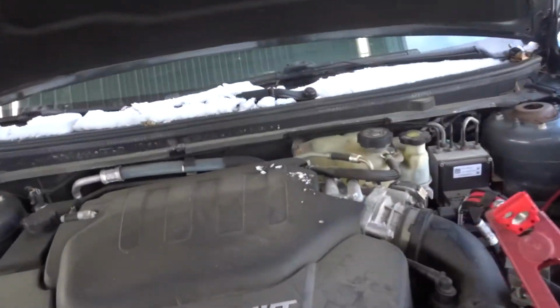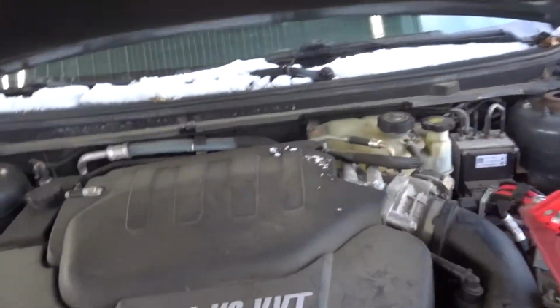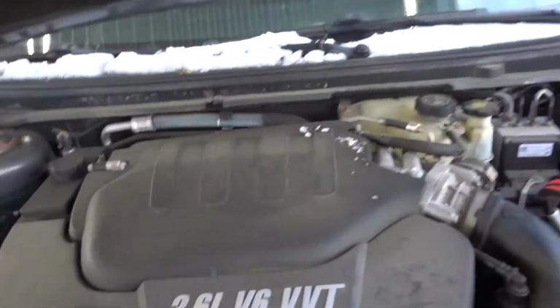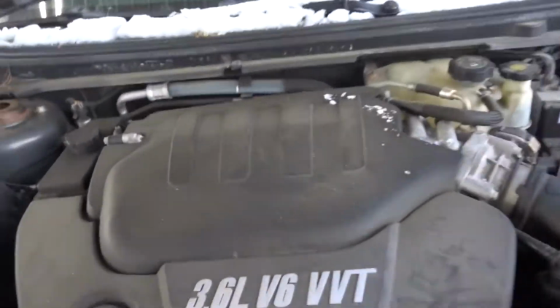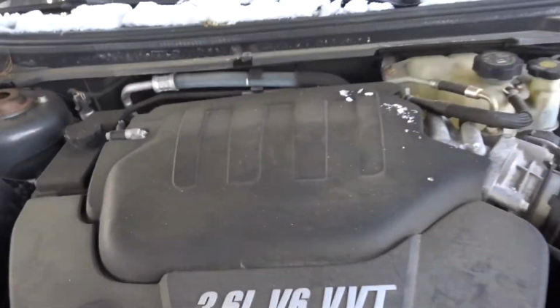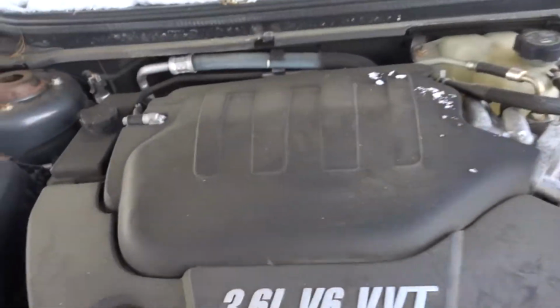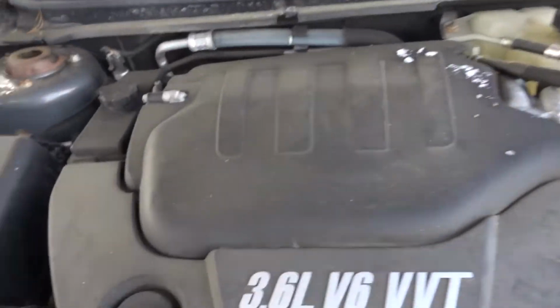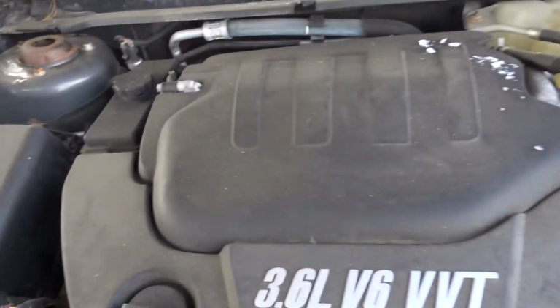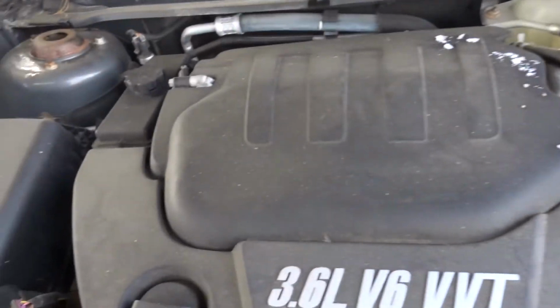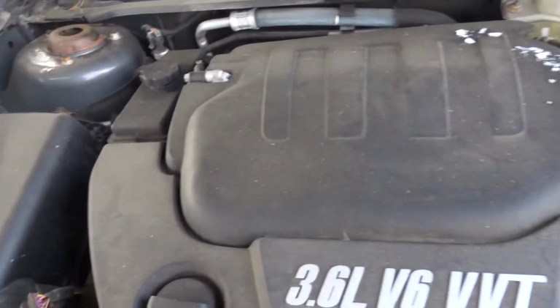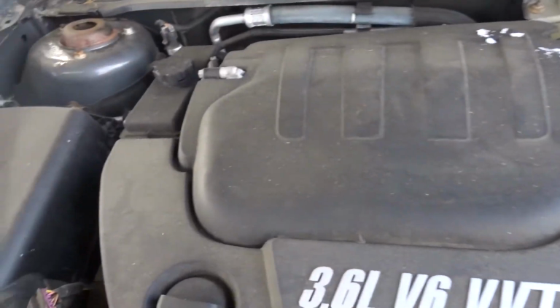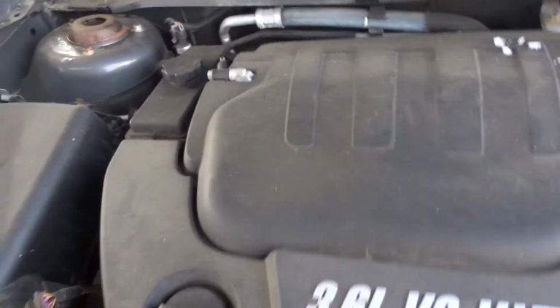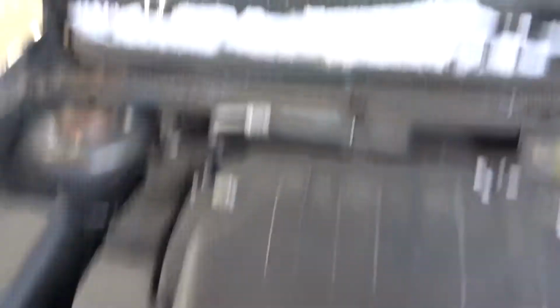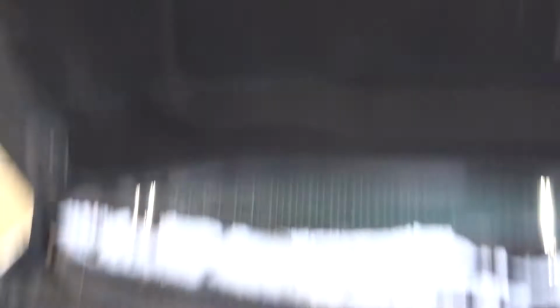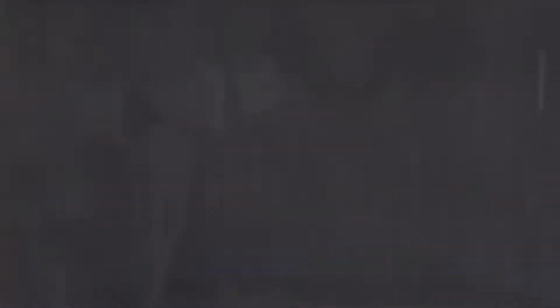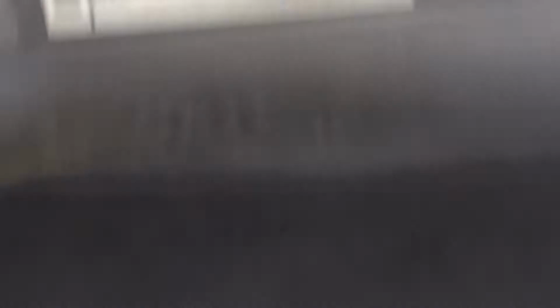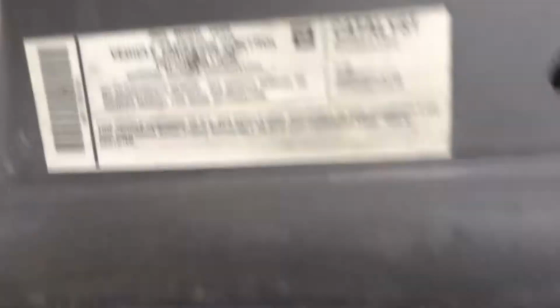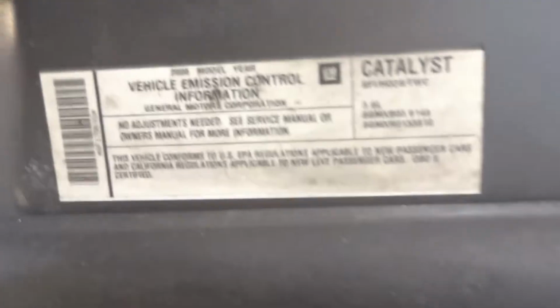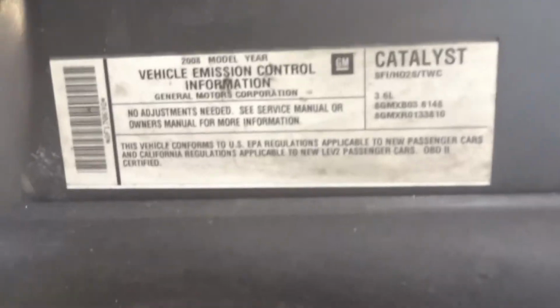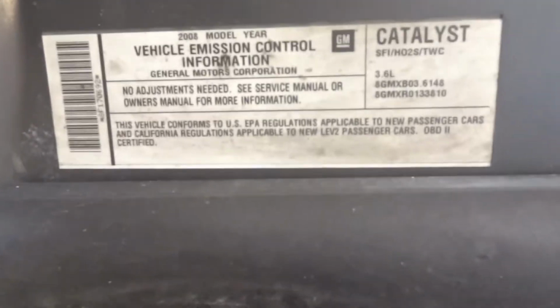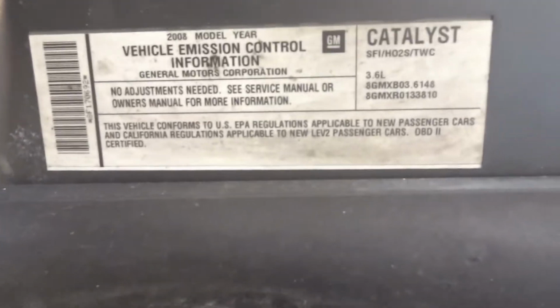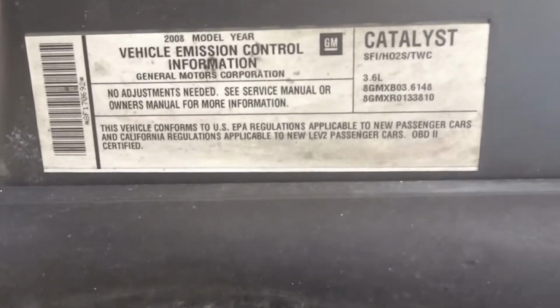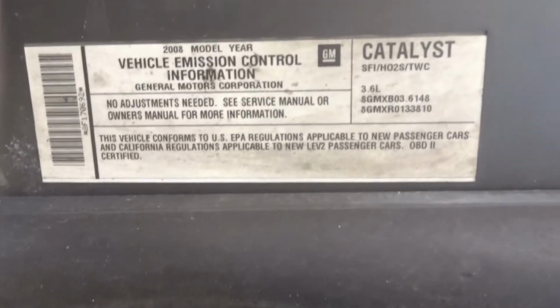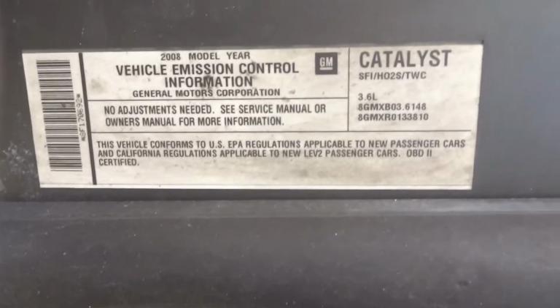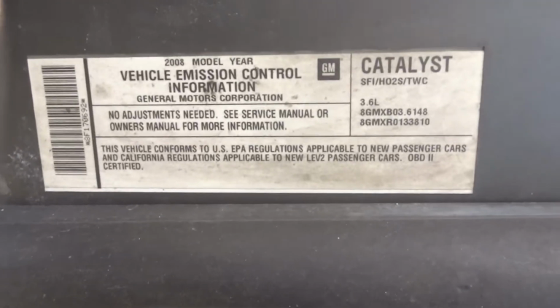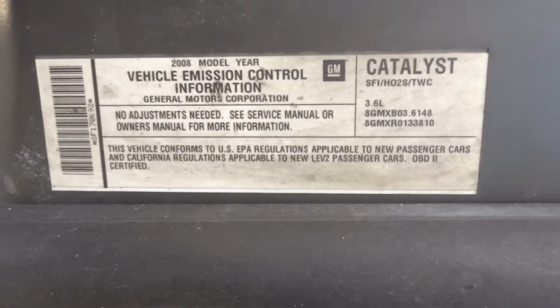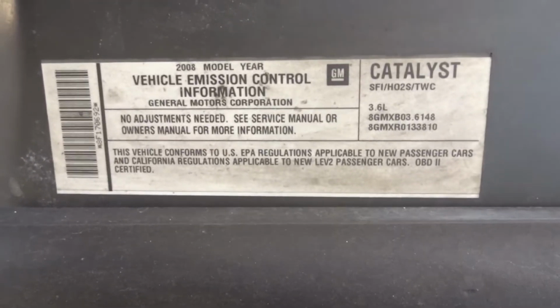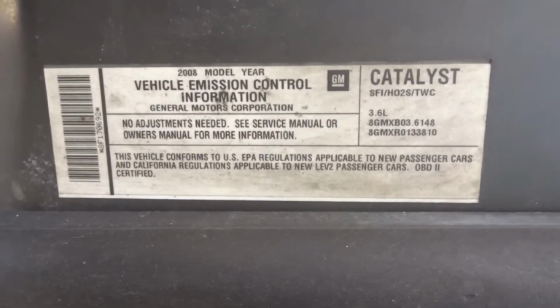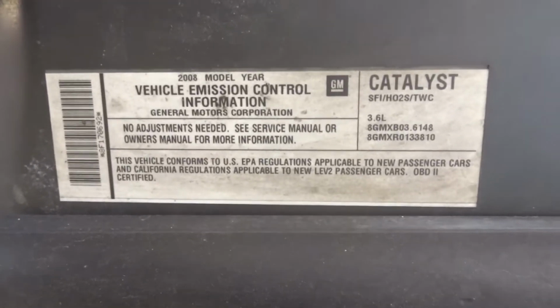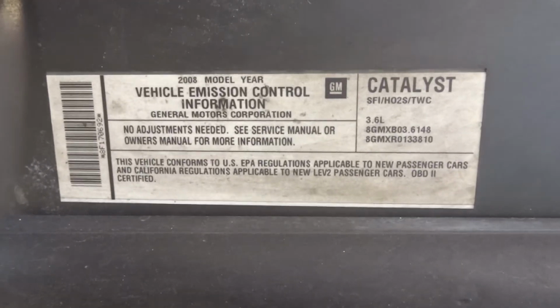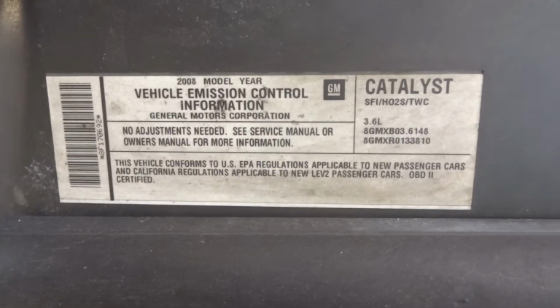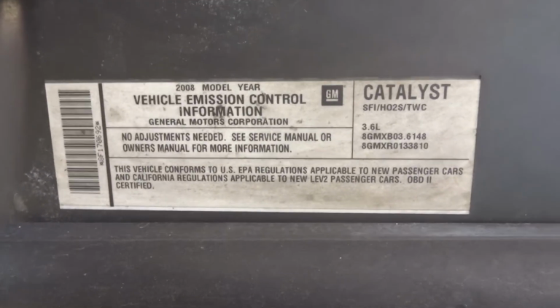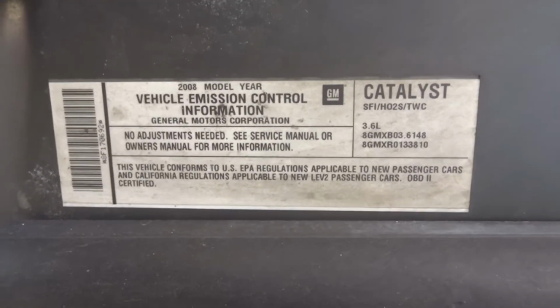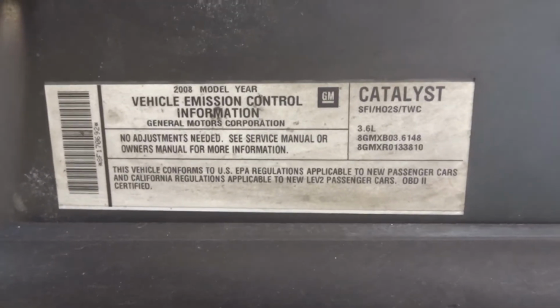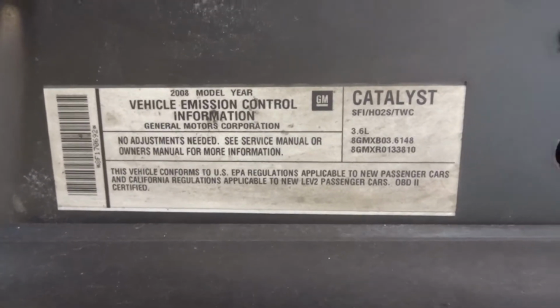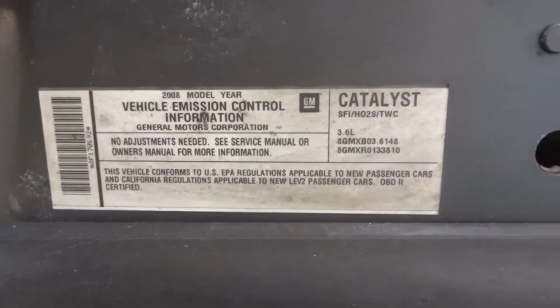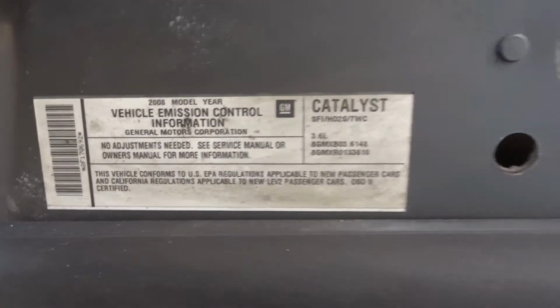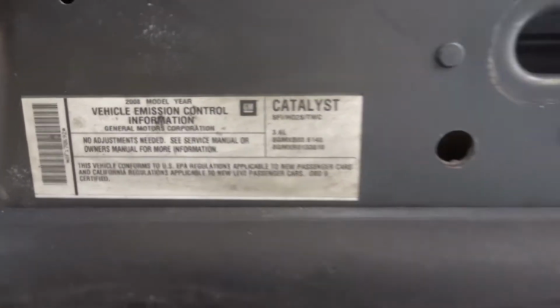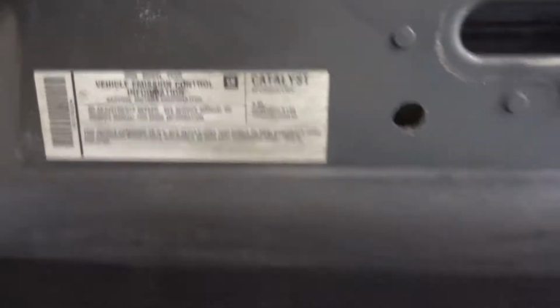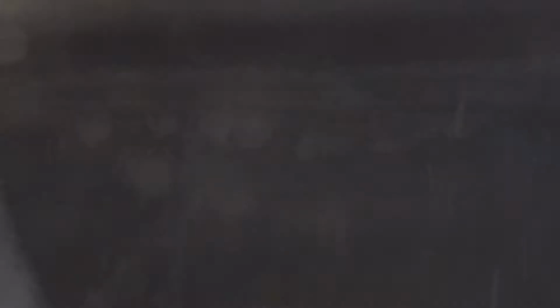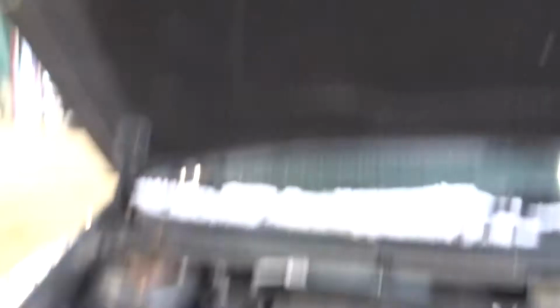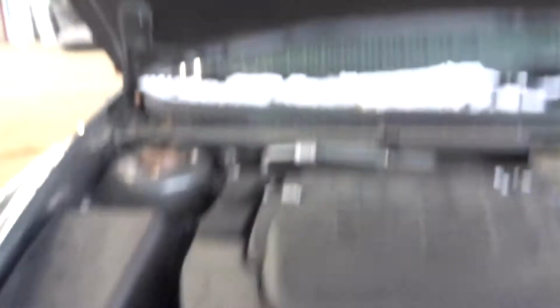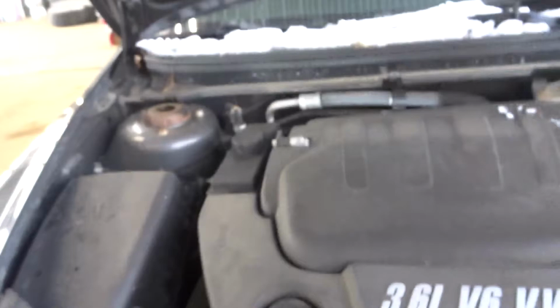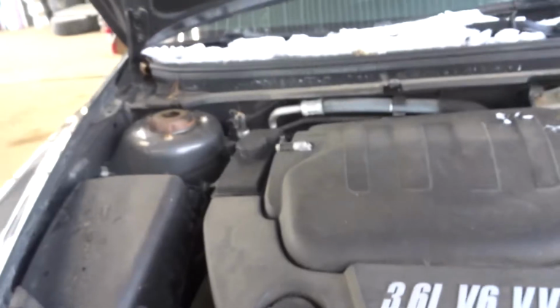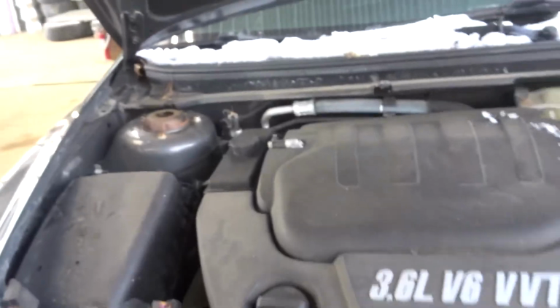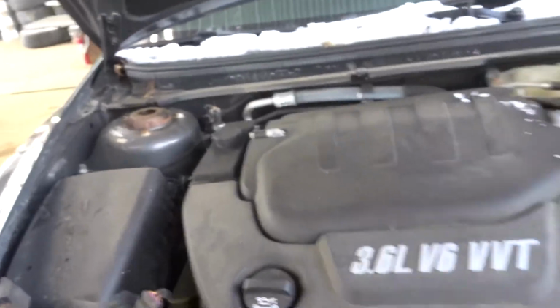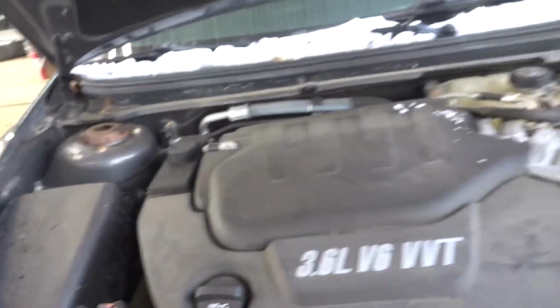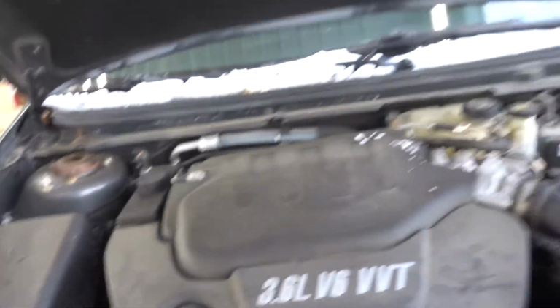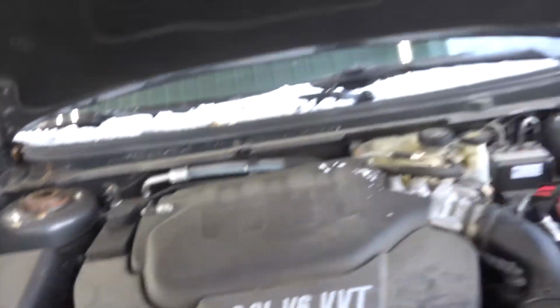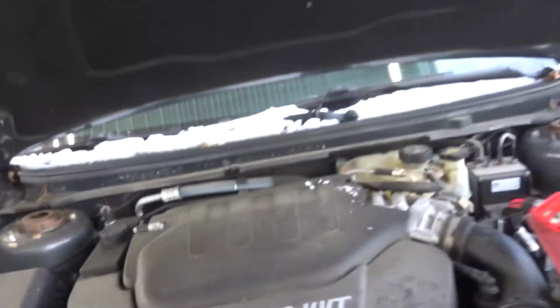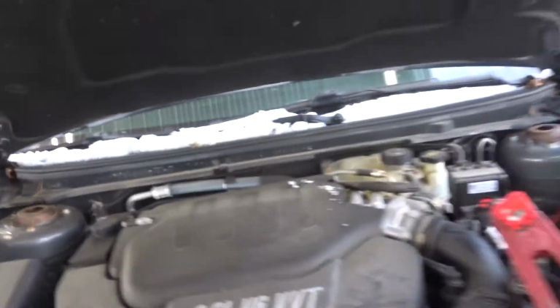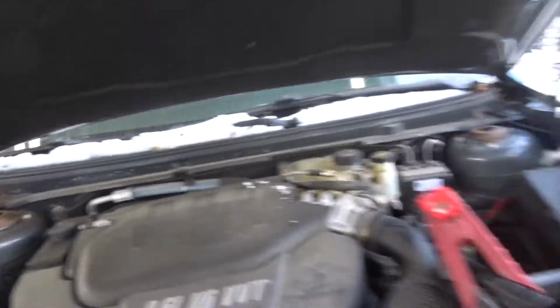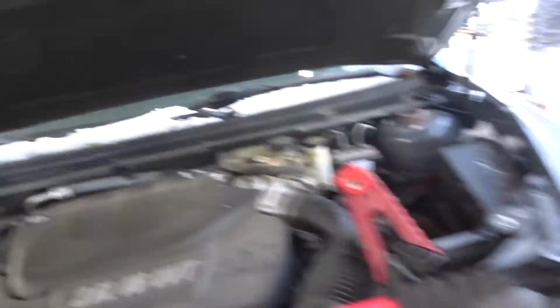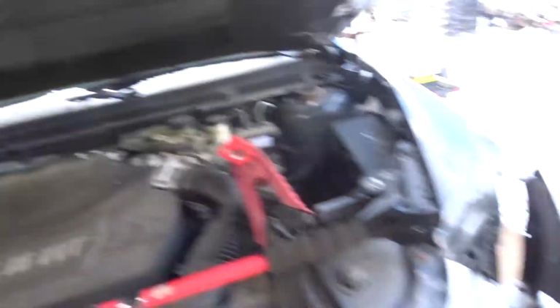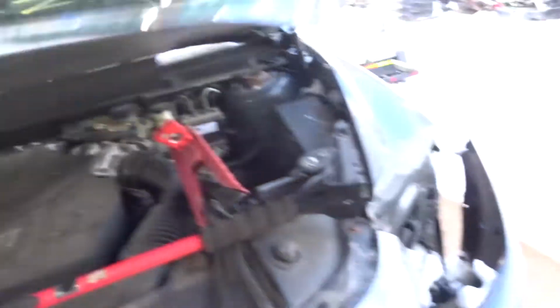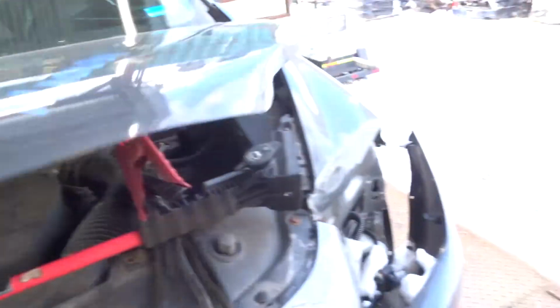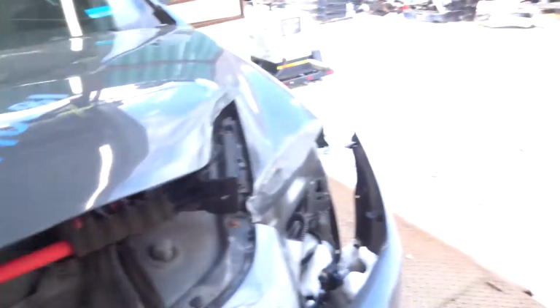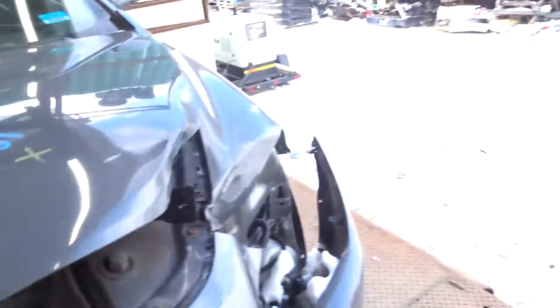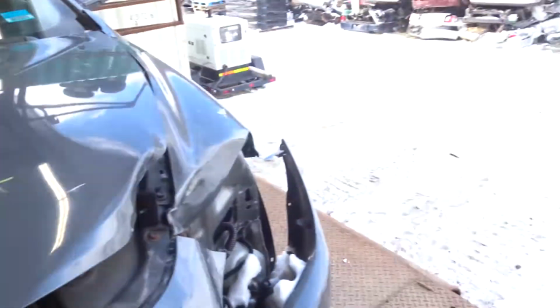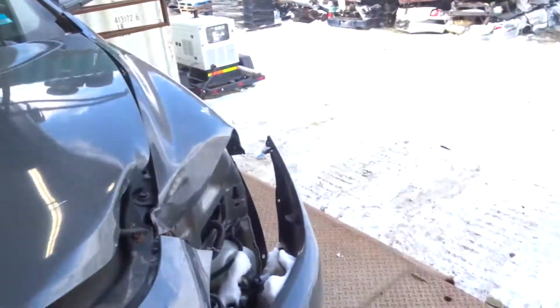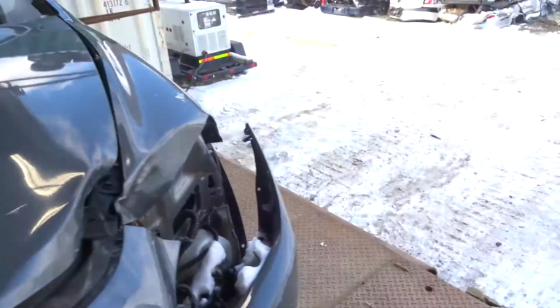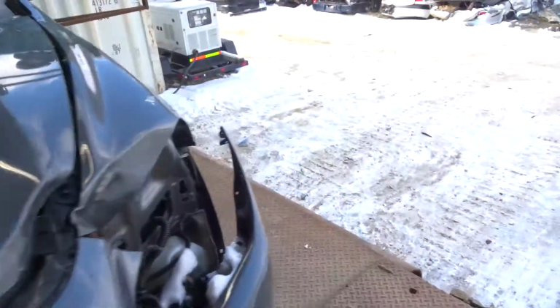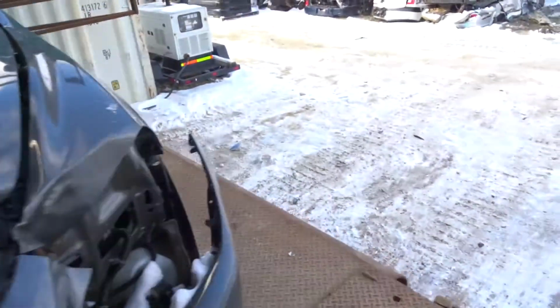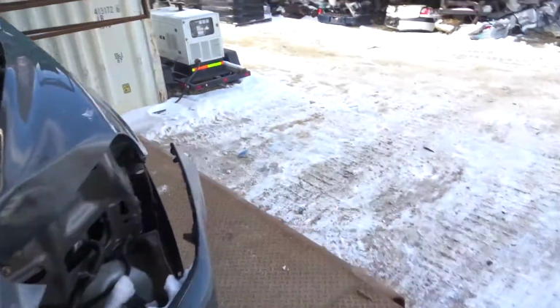It's got the 3.6, California emissions. Runs good. Oil is full and clean.